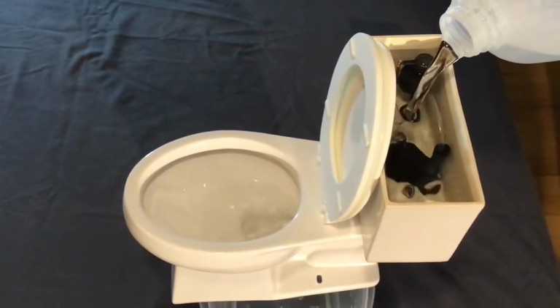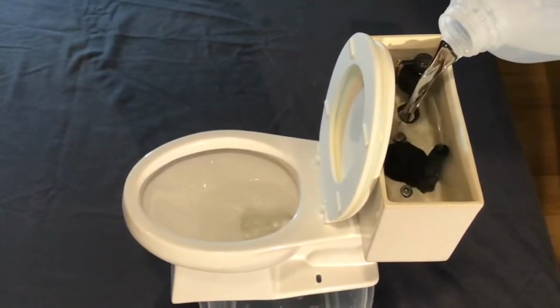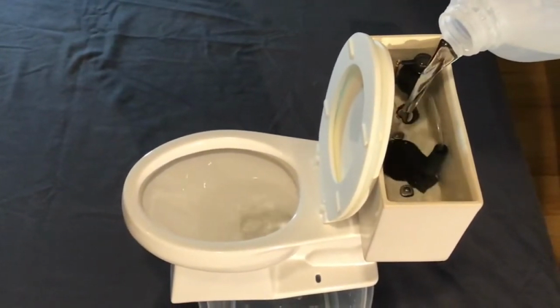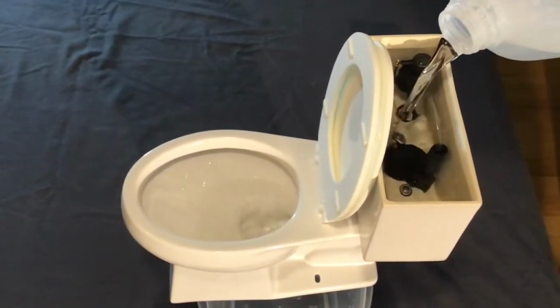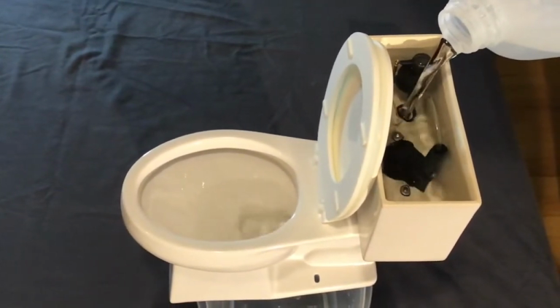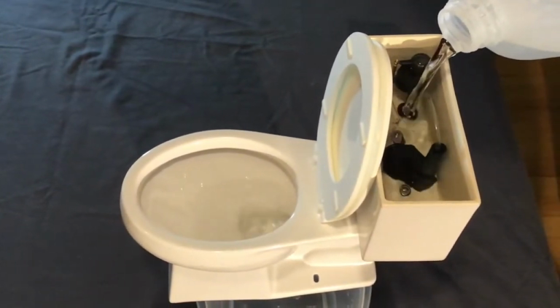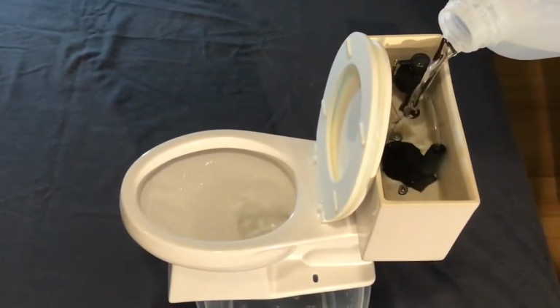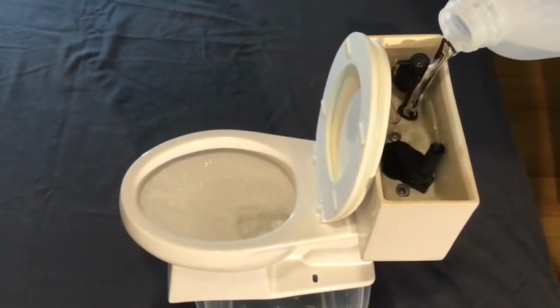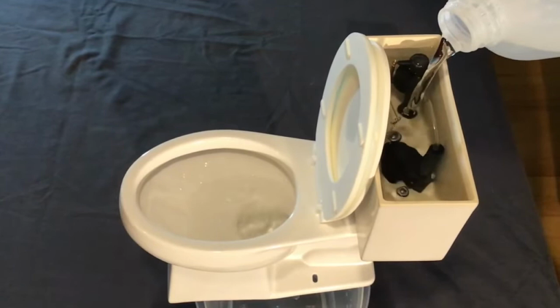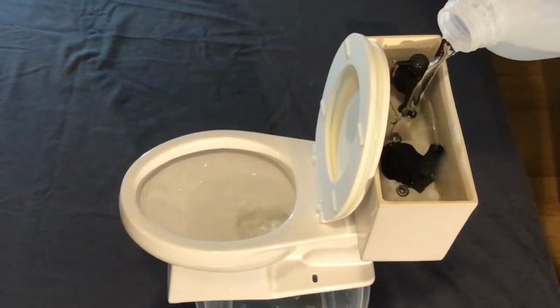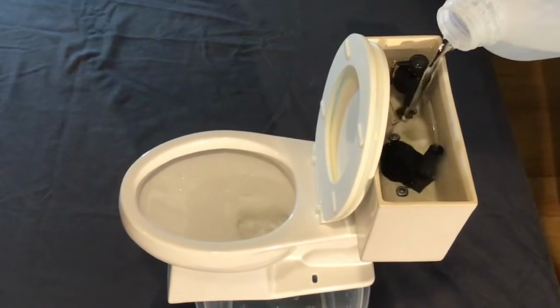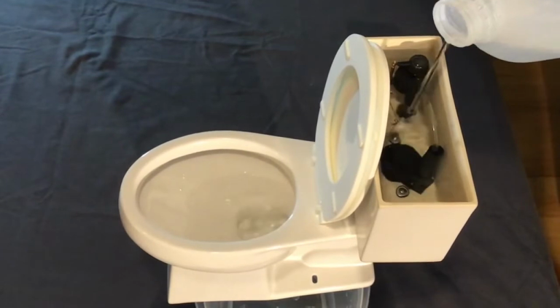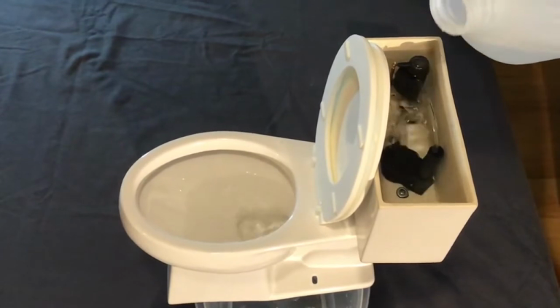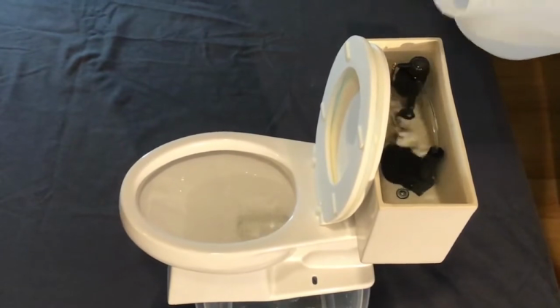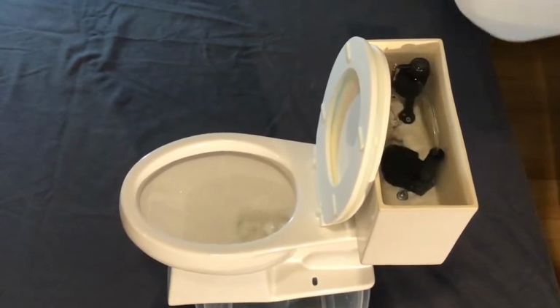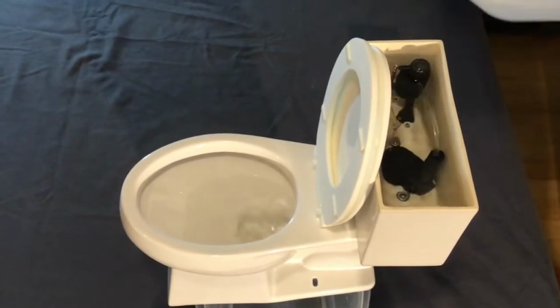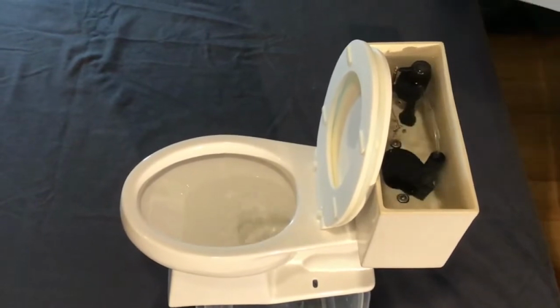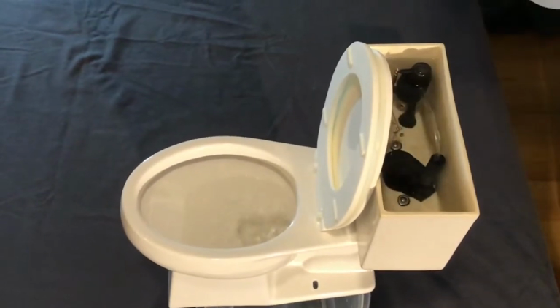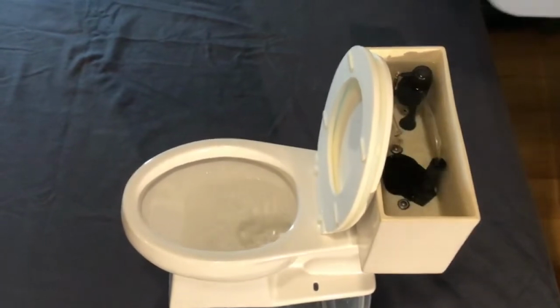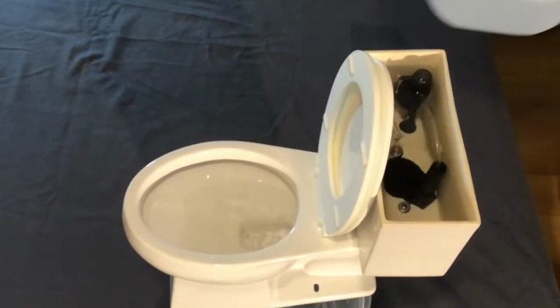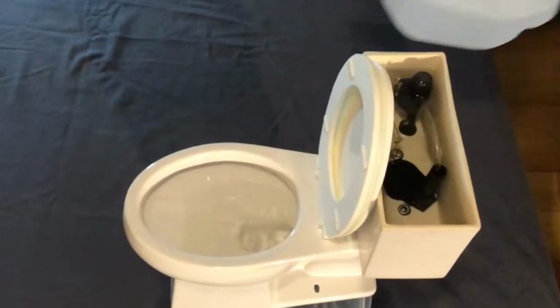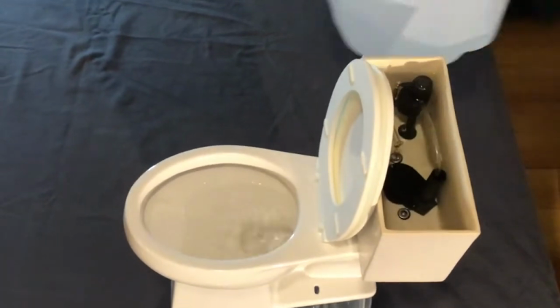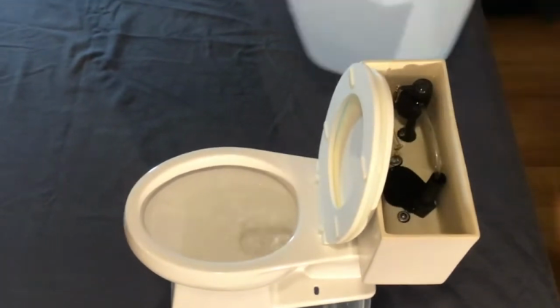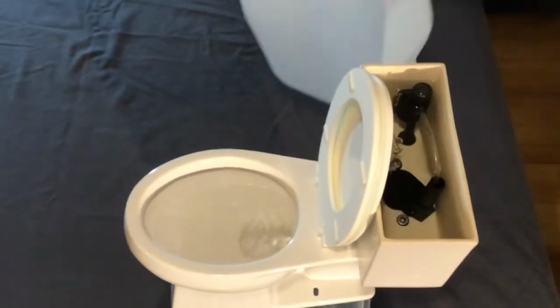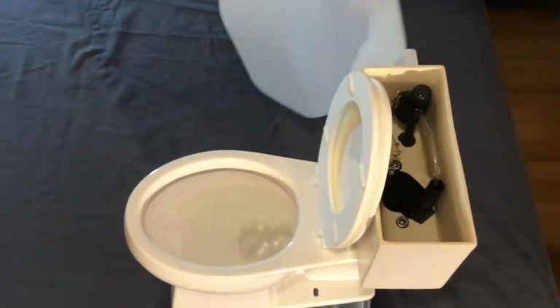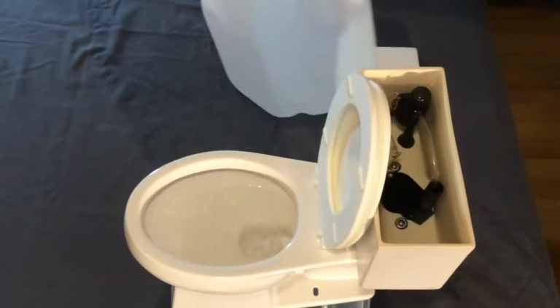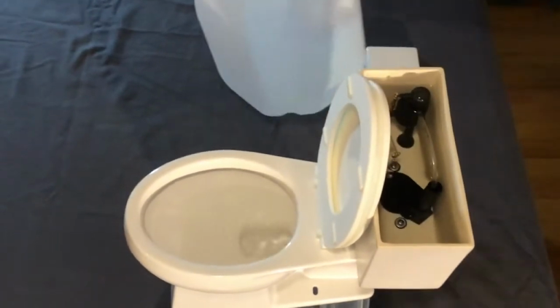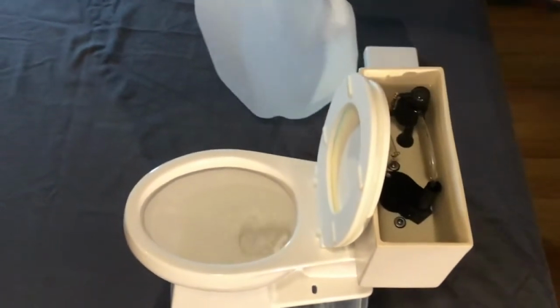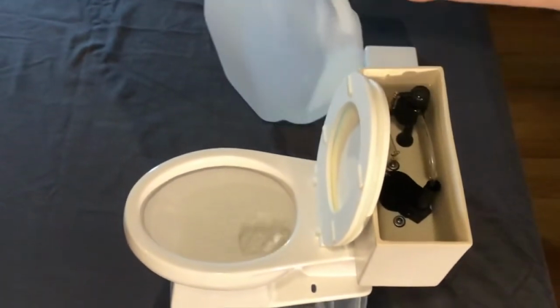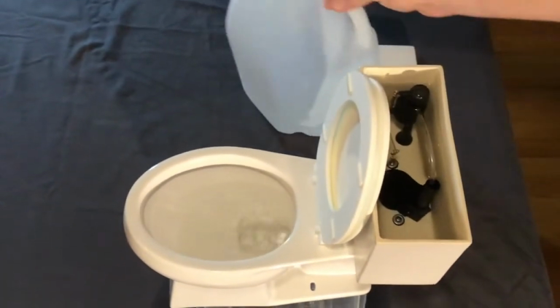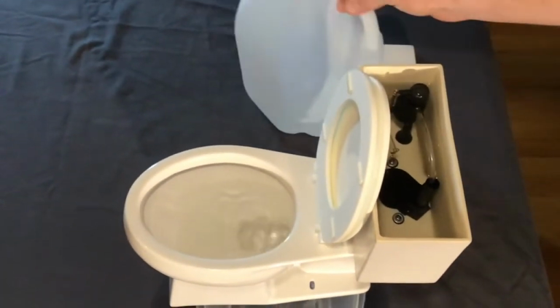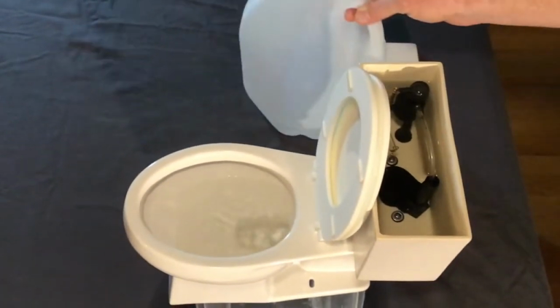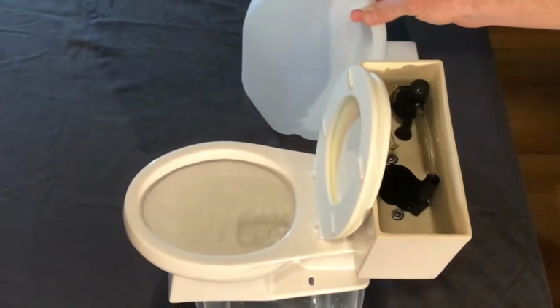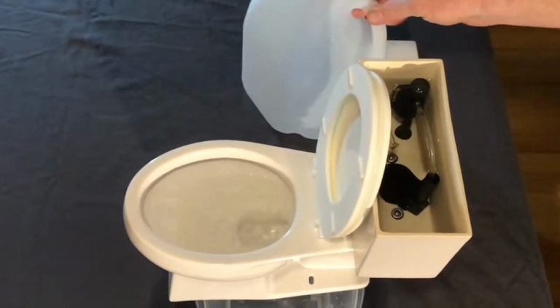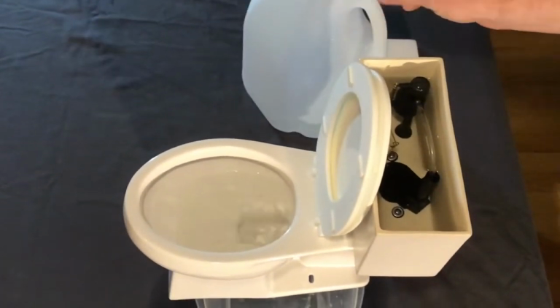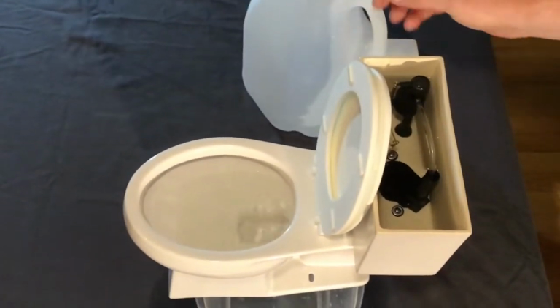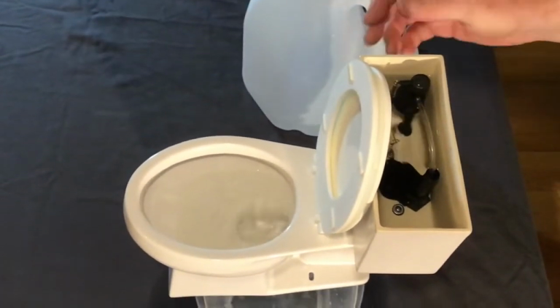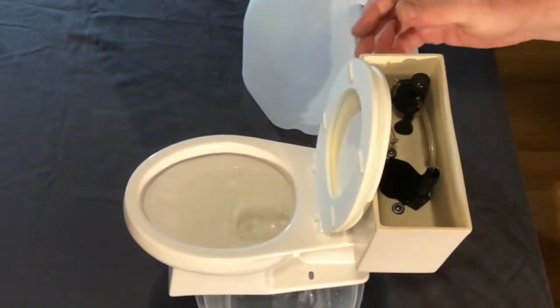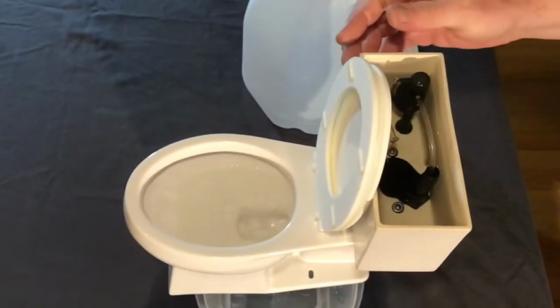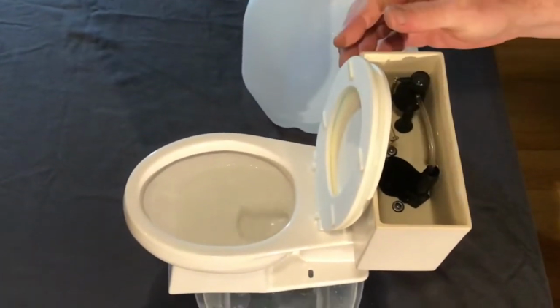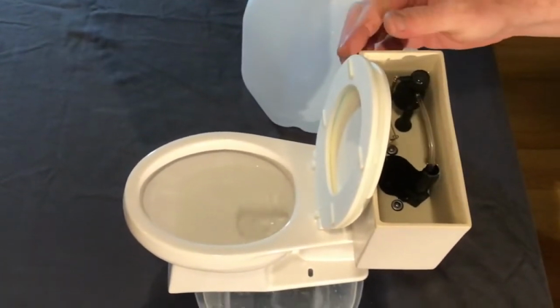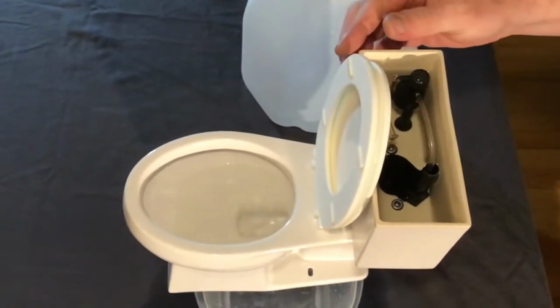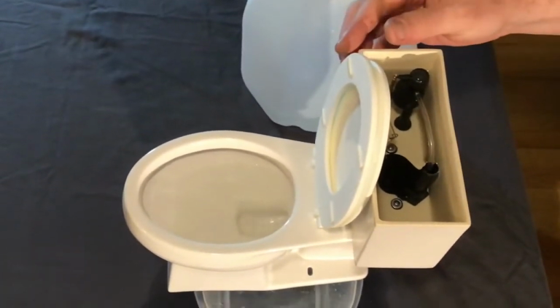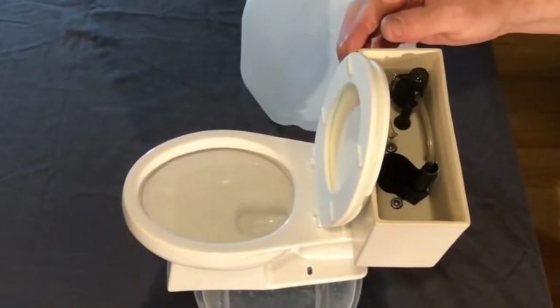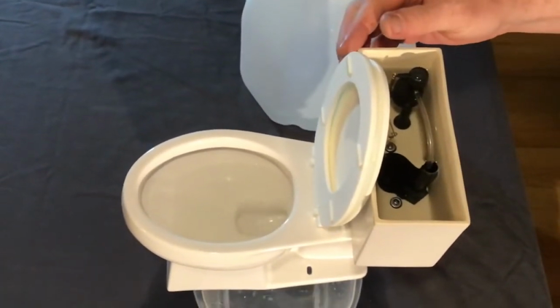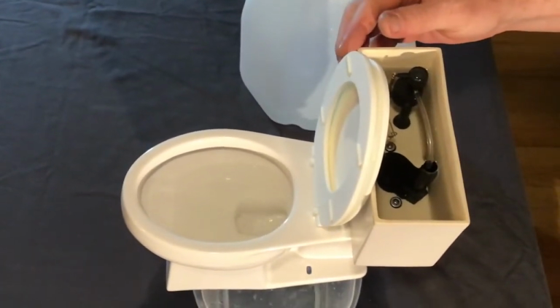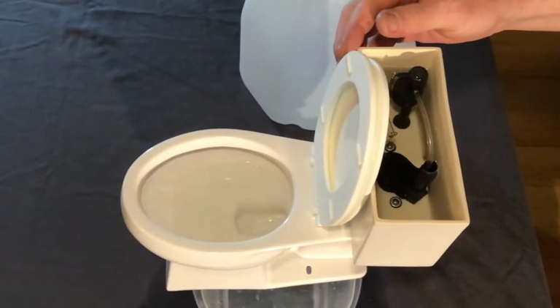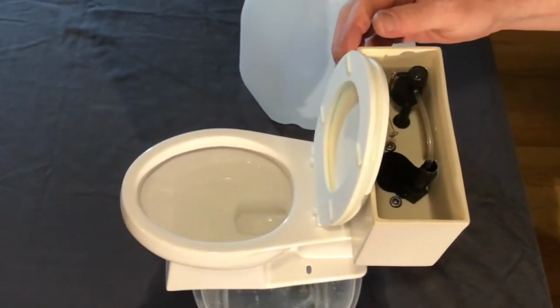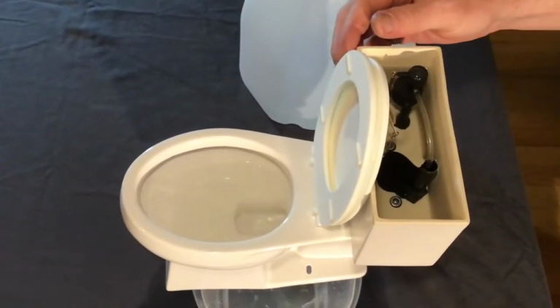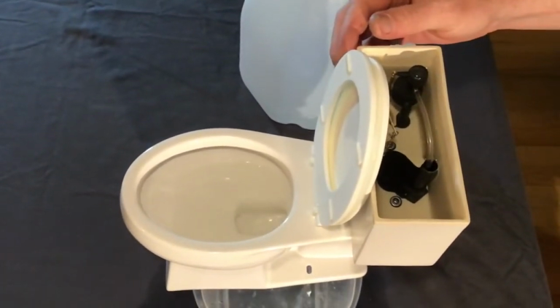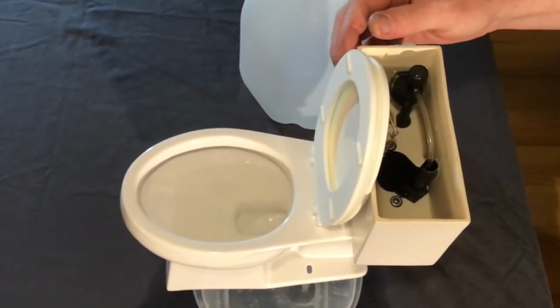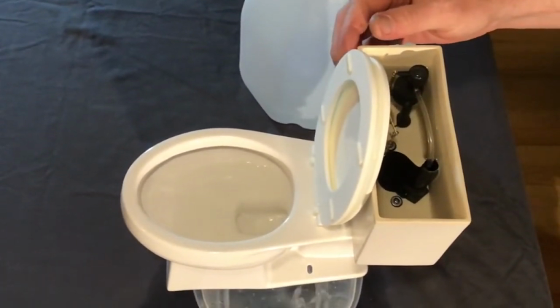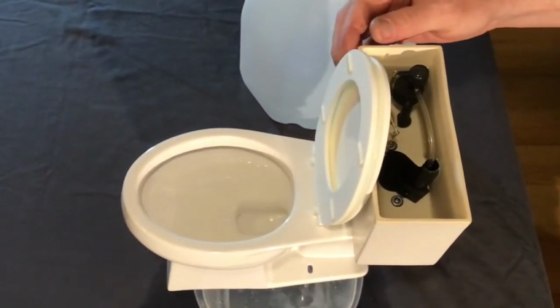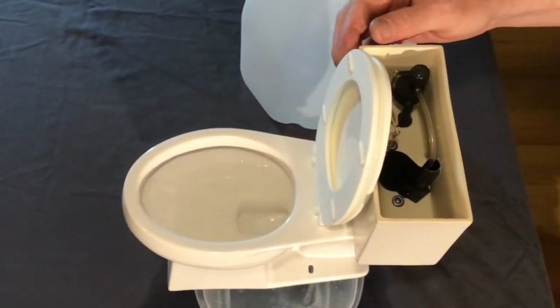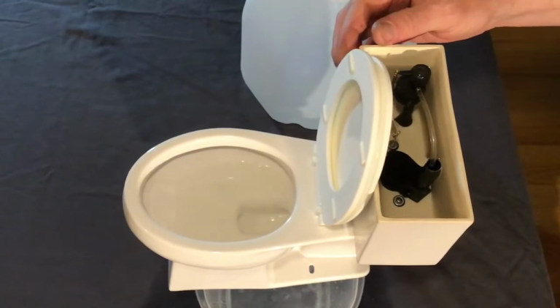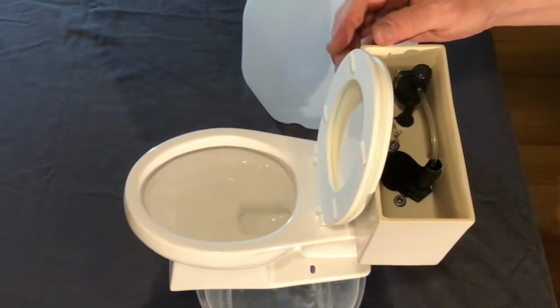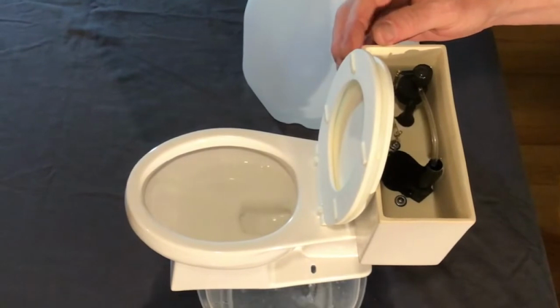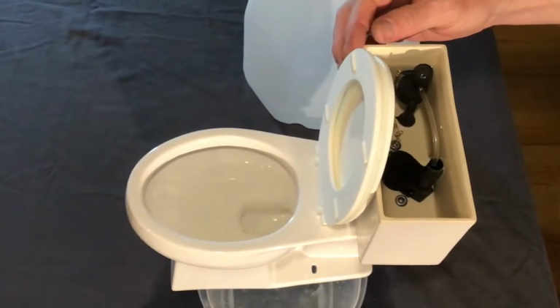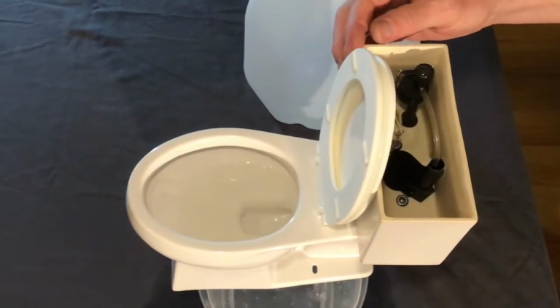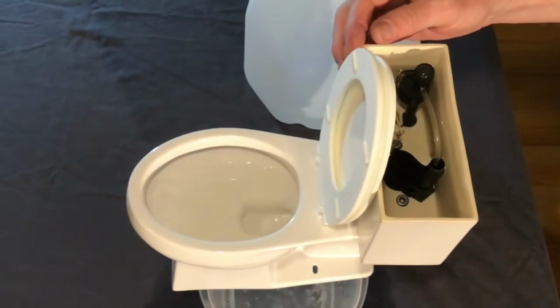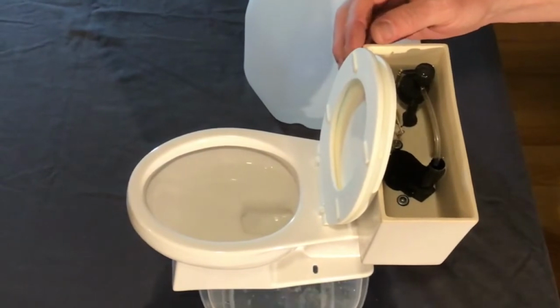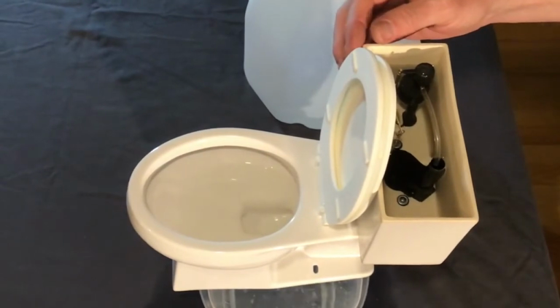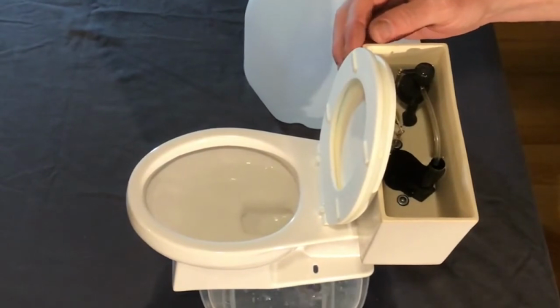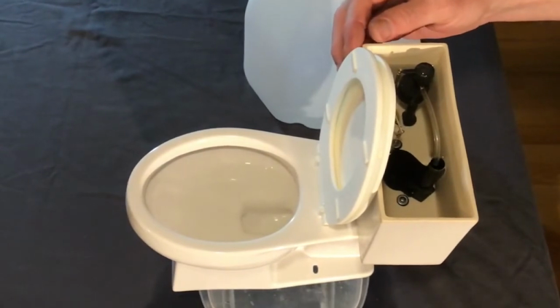See, it's filling the bowl. And now we're going to give it a flush from this angle so you can watch the components of the tank work.